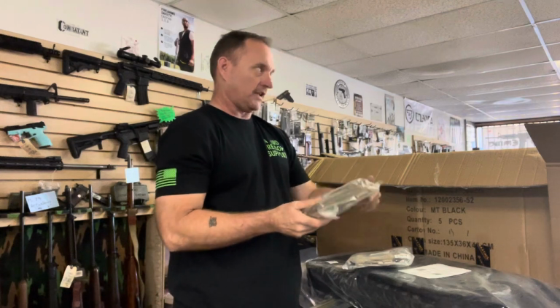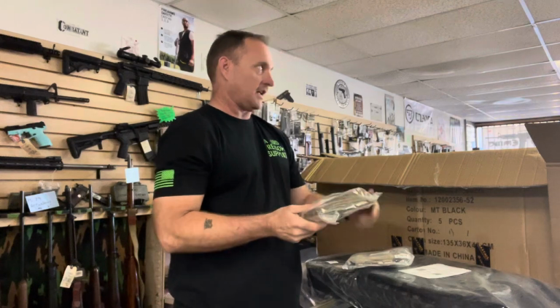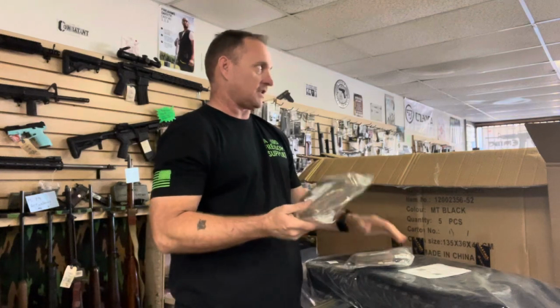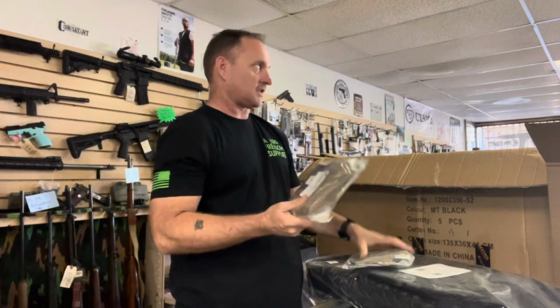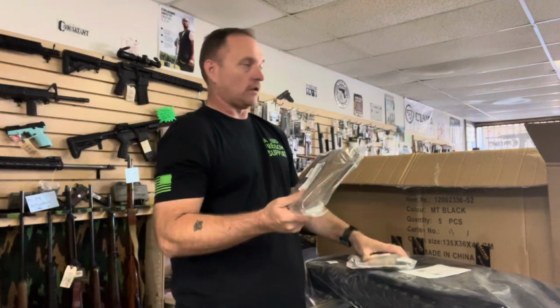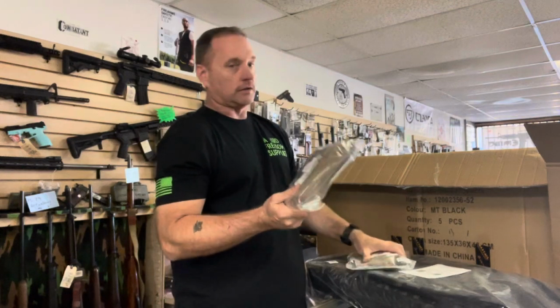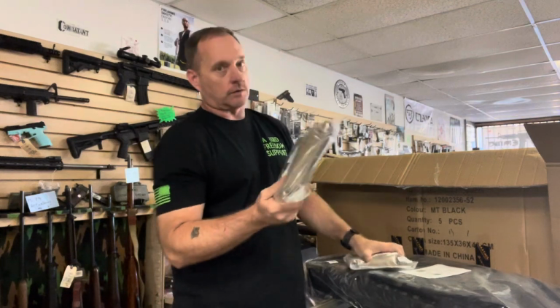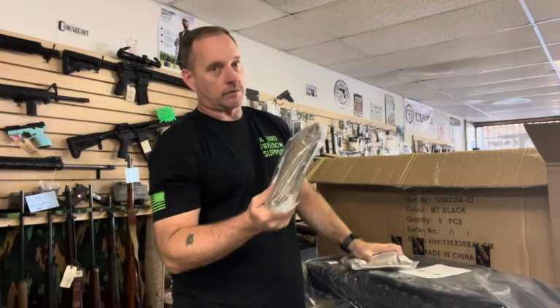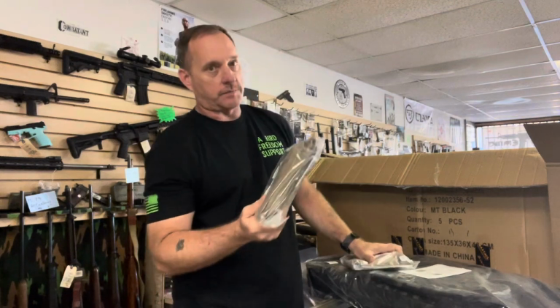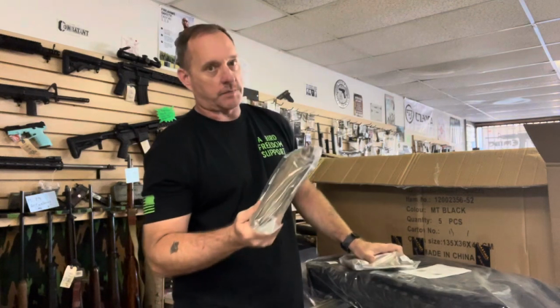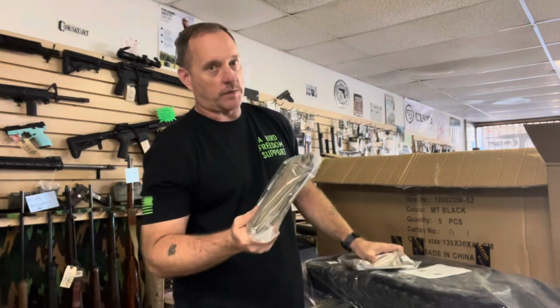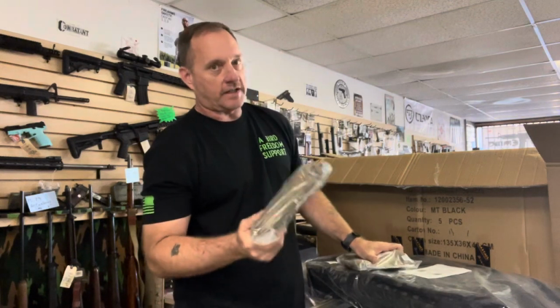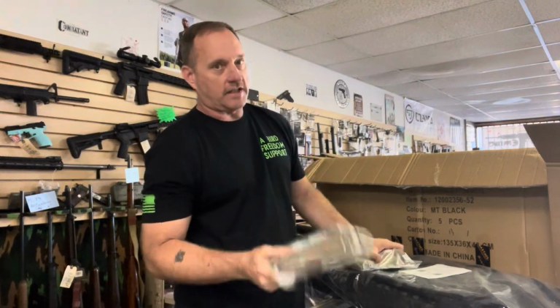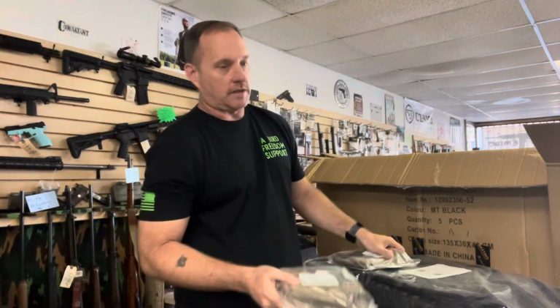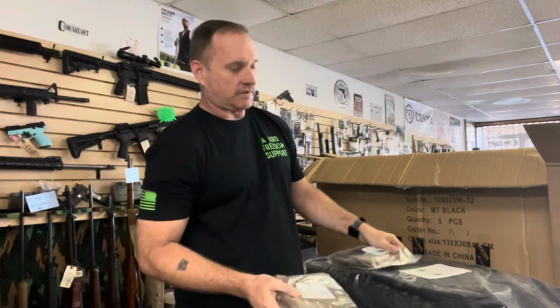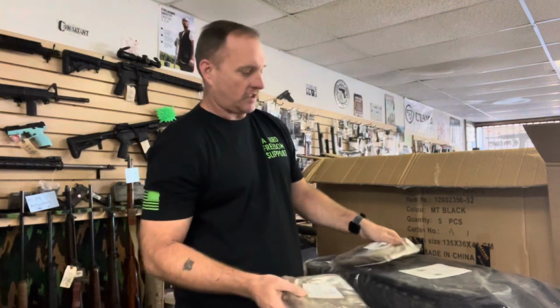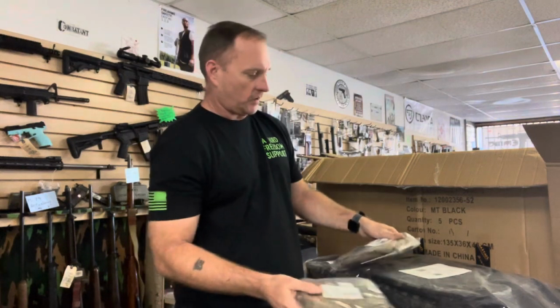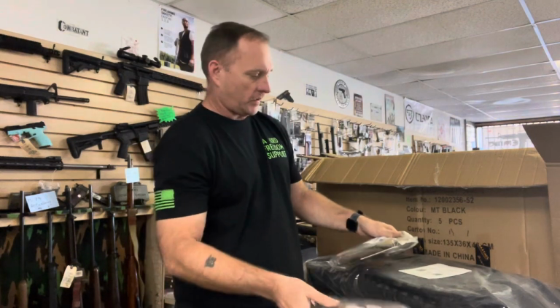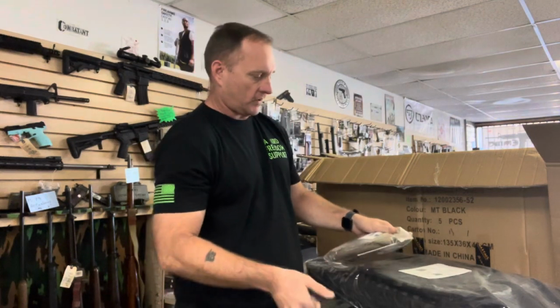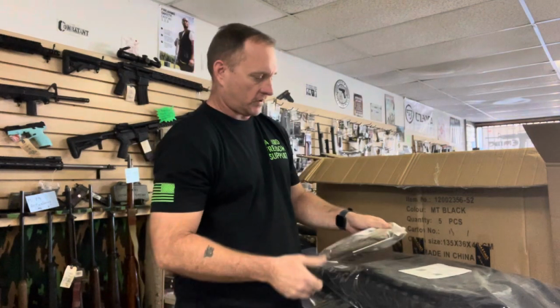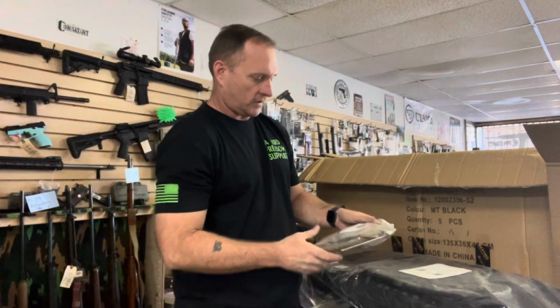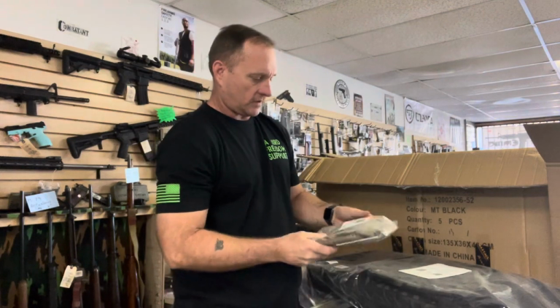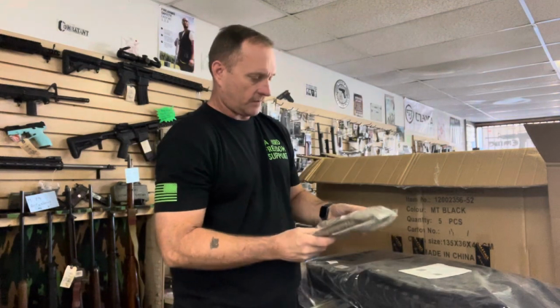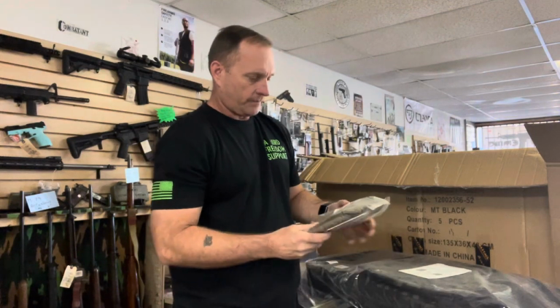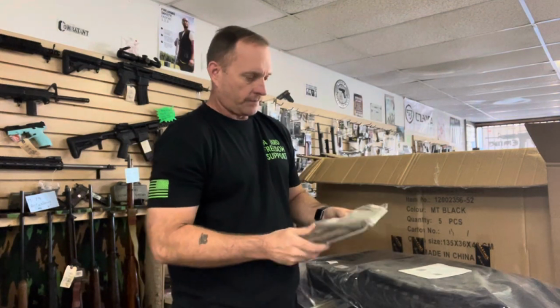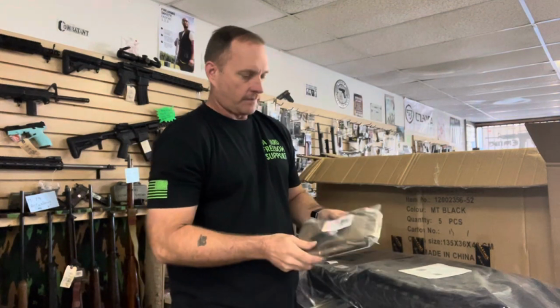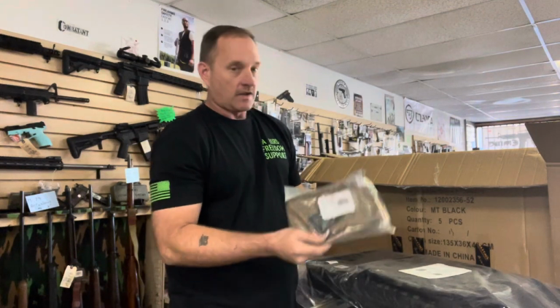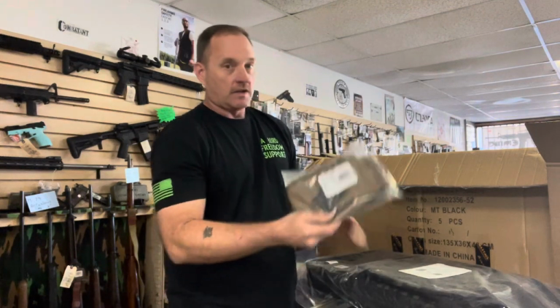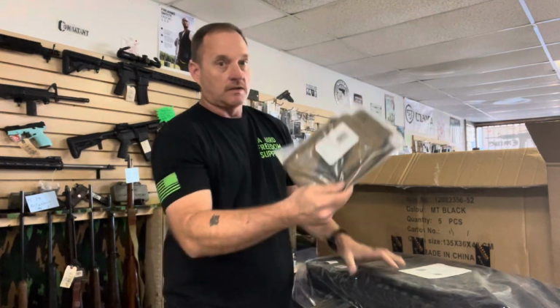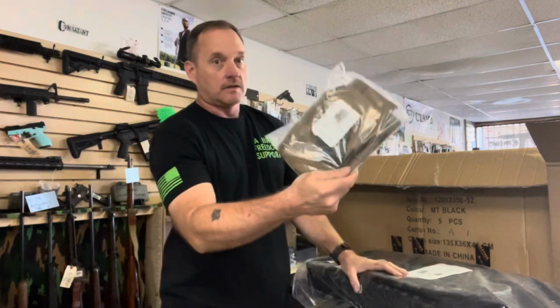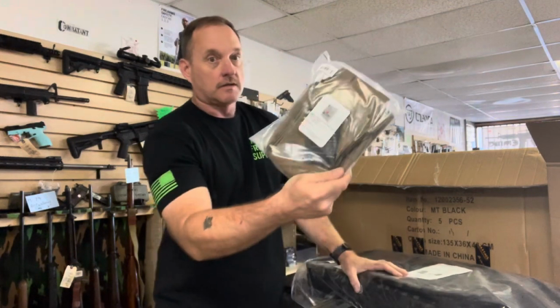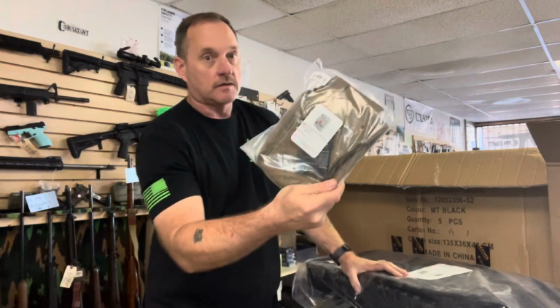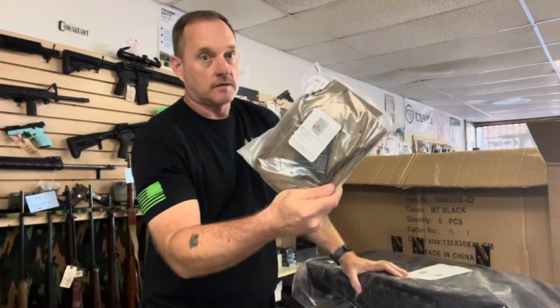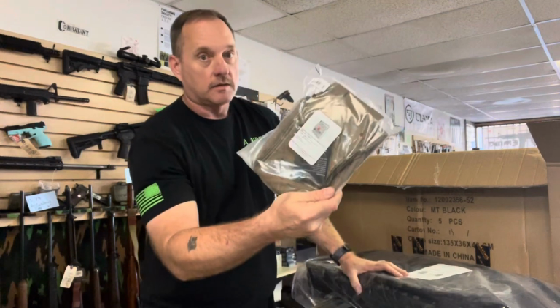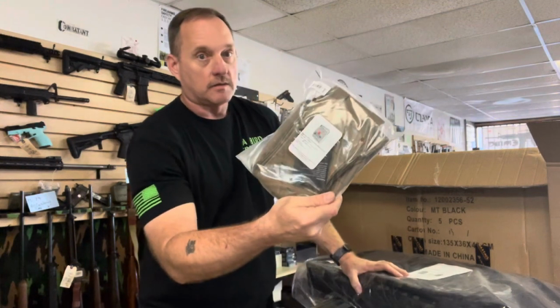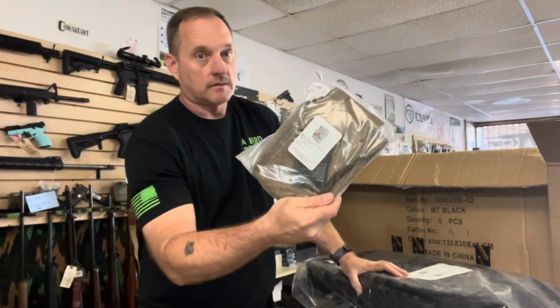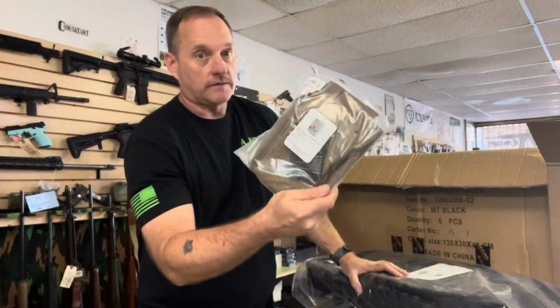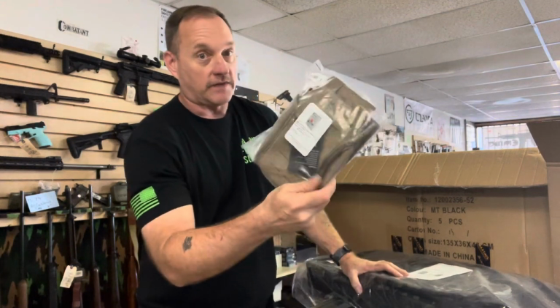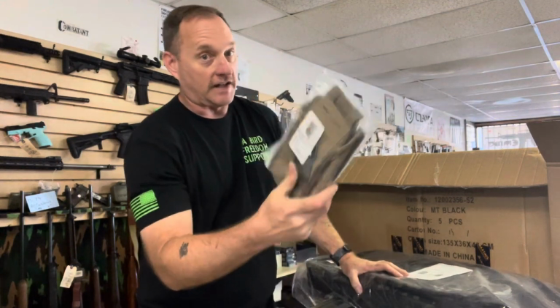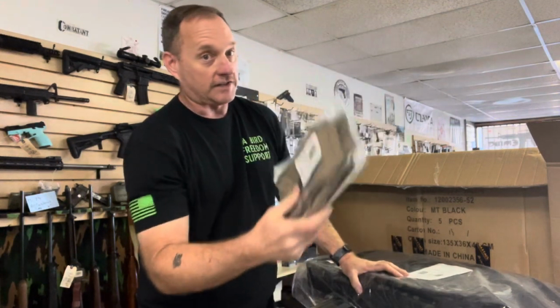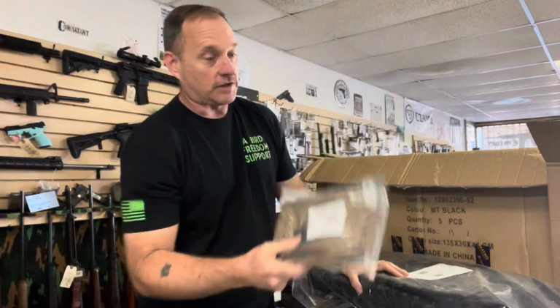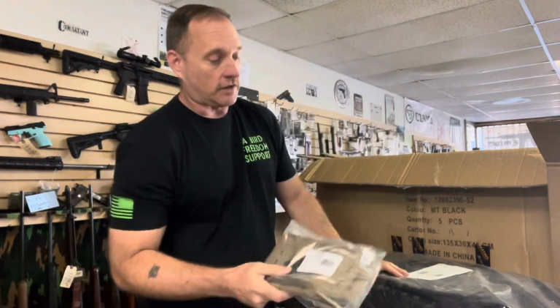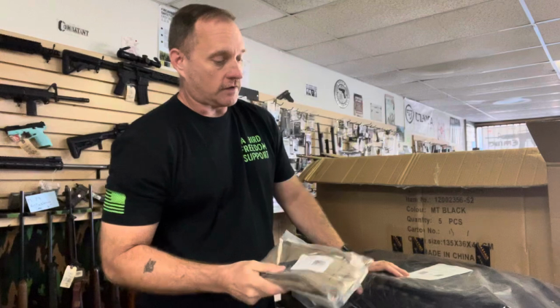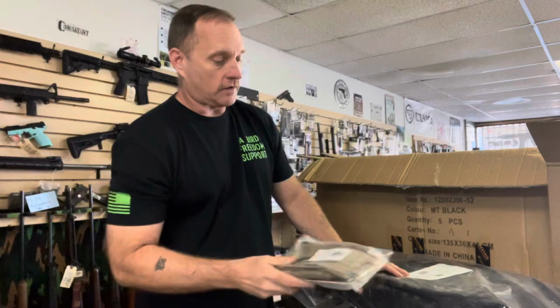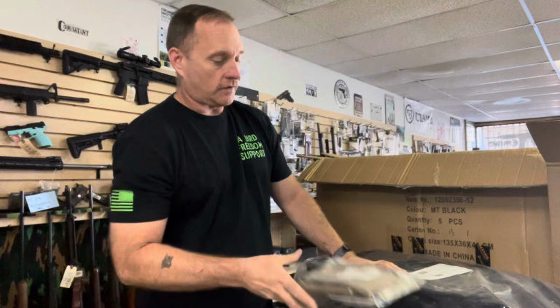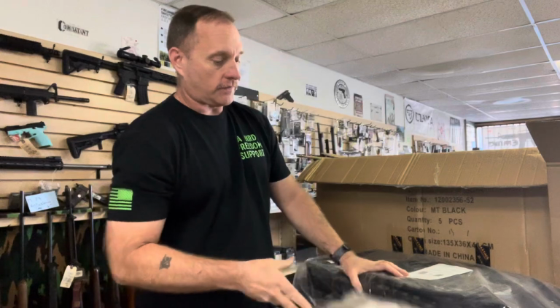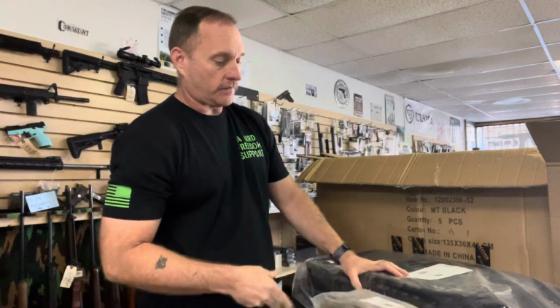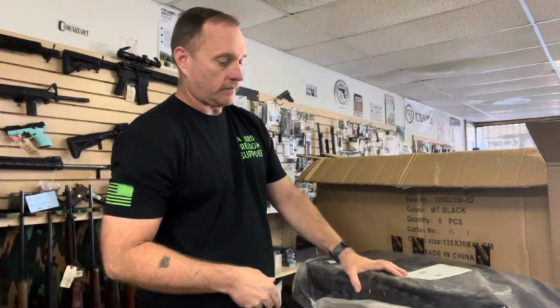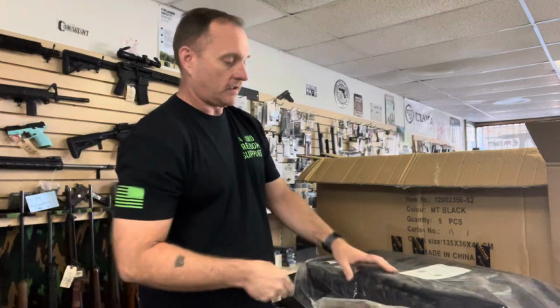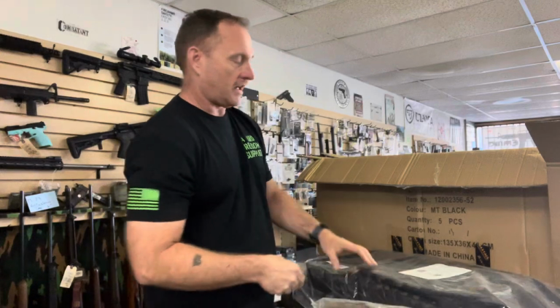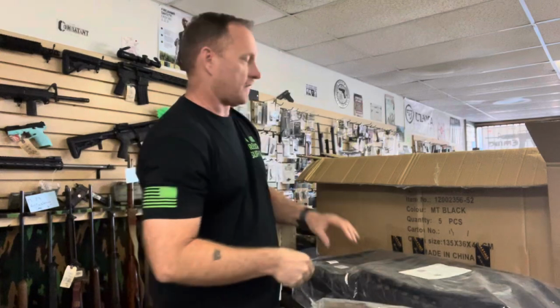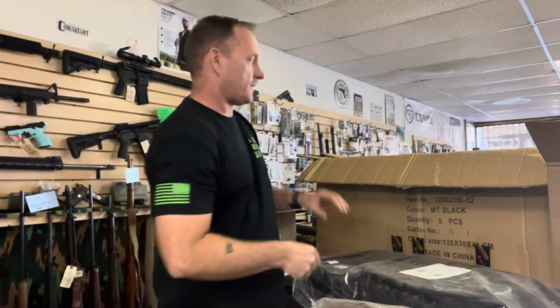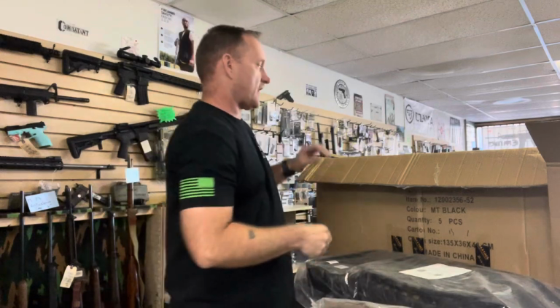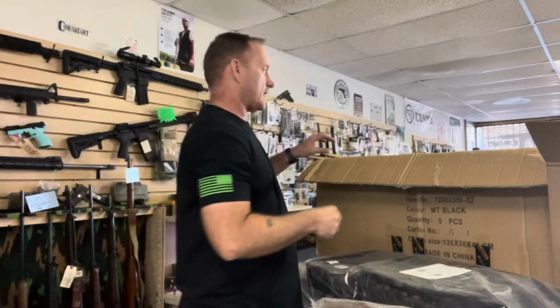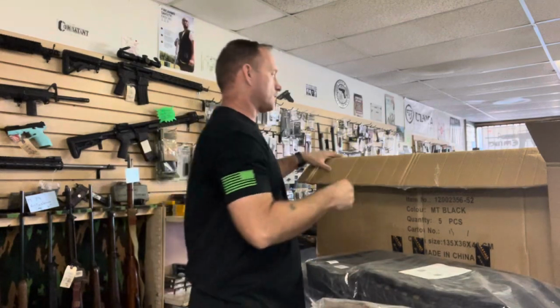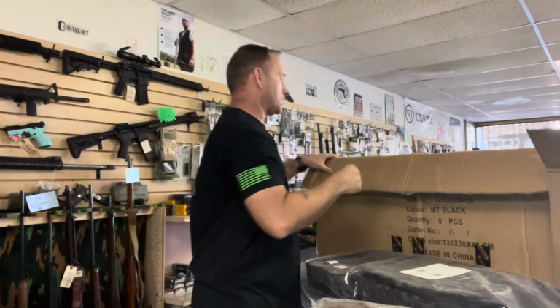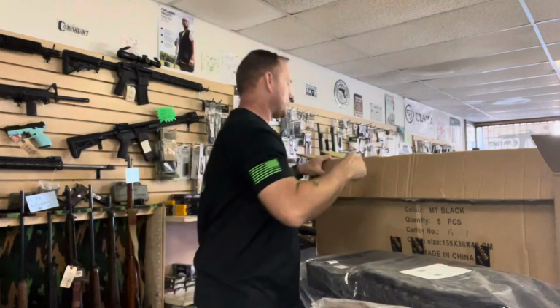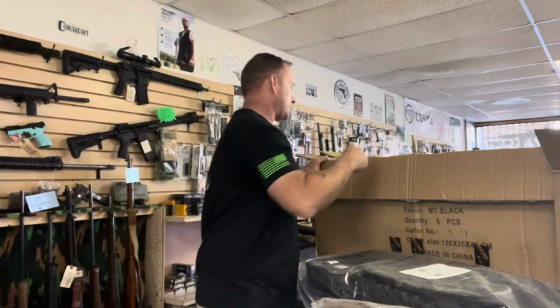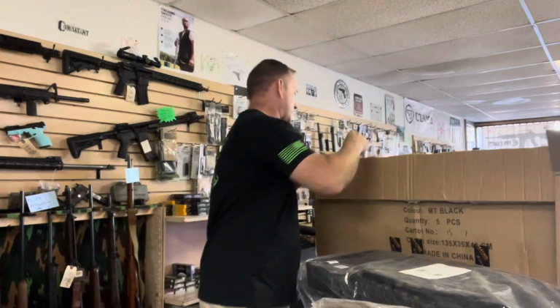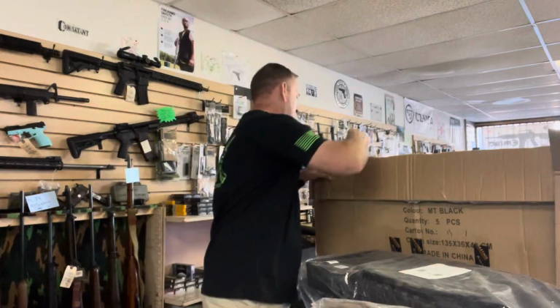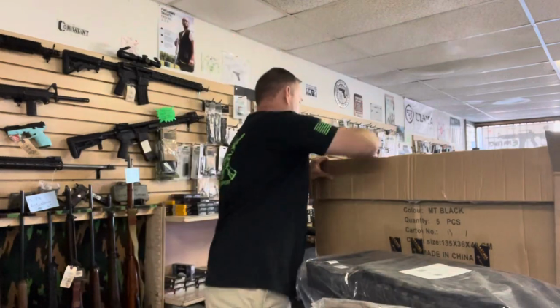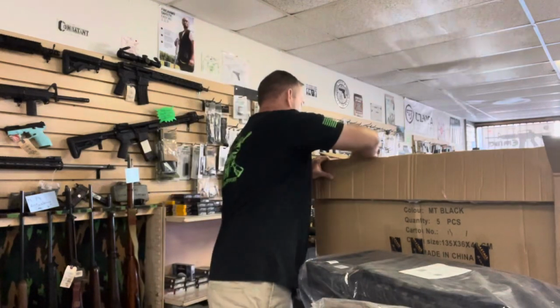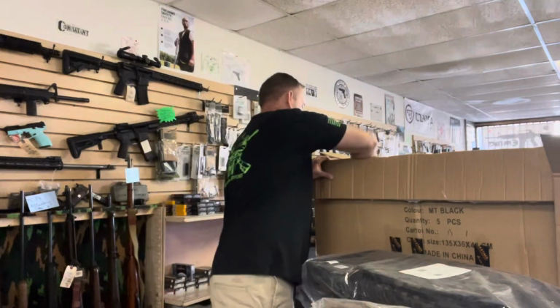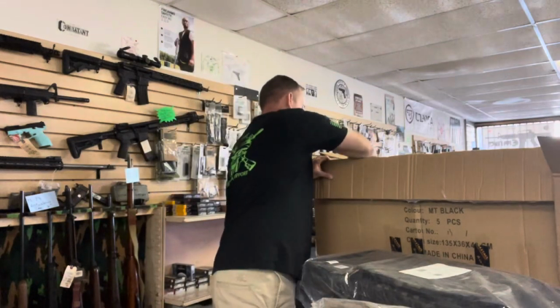We got Solo Rip-Away EMT pouches, Flat Dark Earth IFAC Rip-Away pouches.